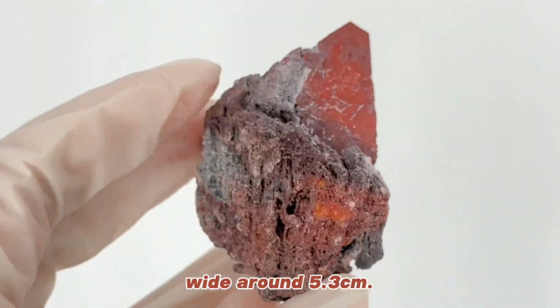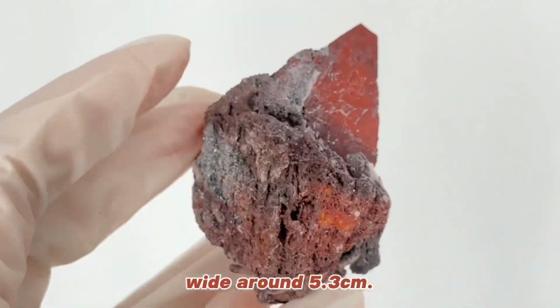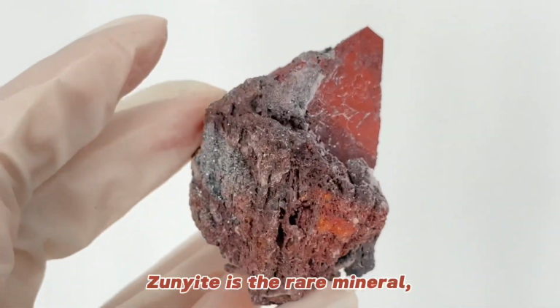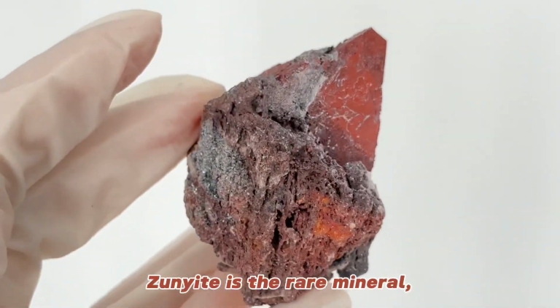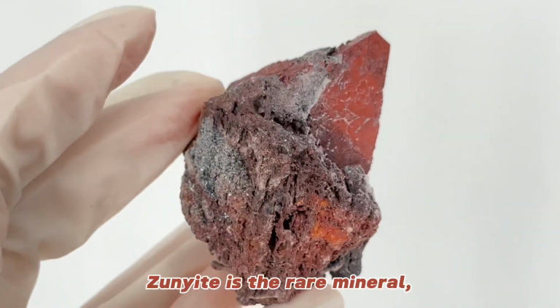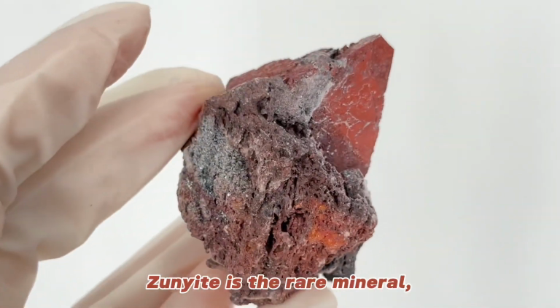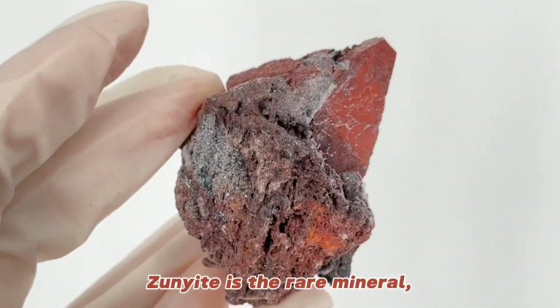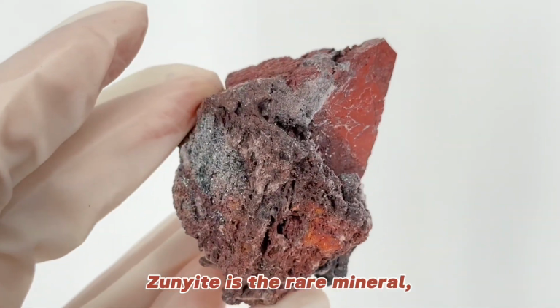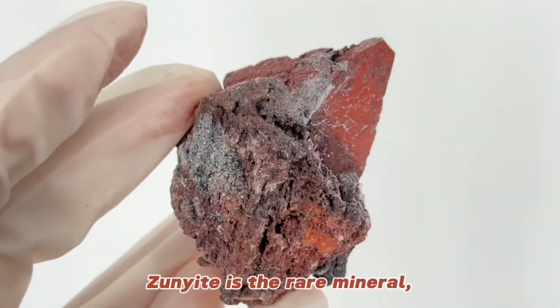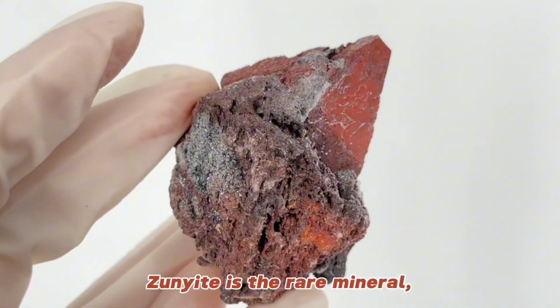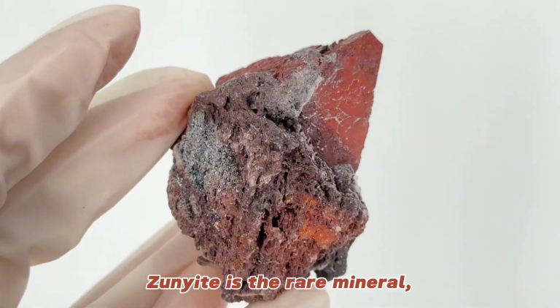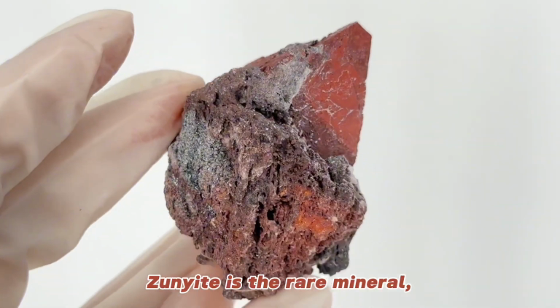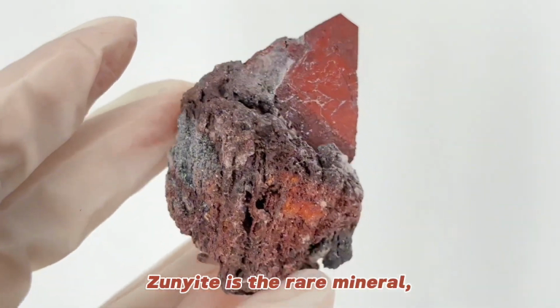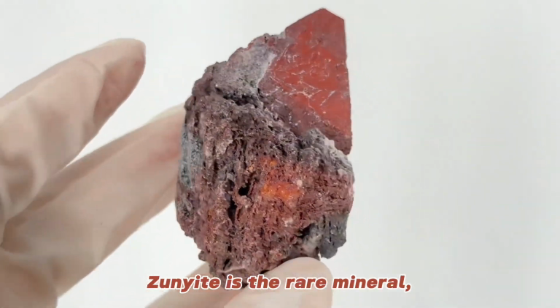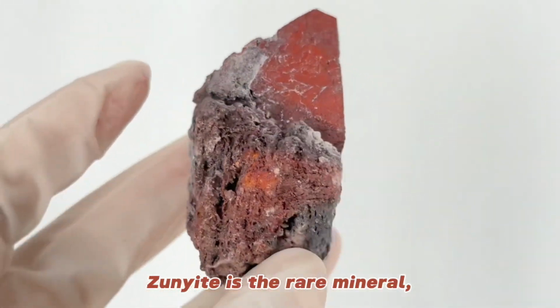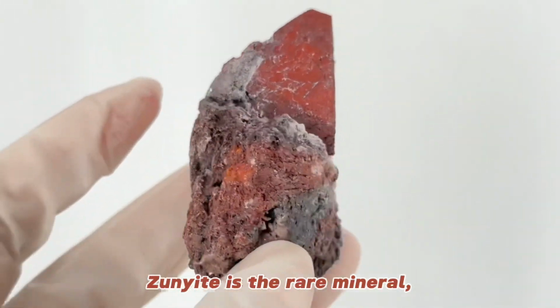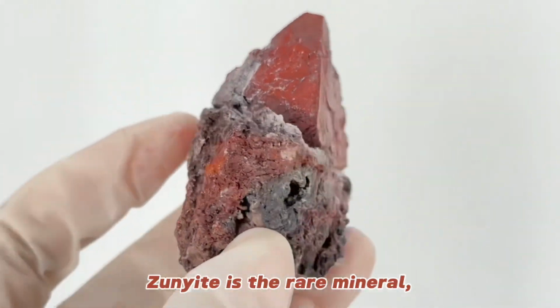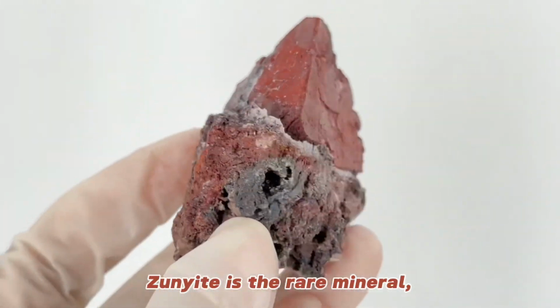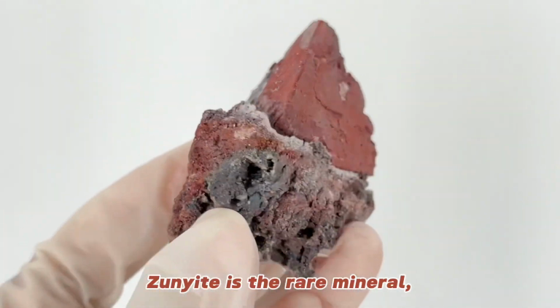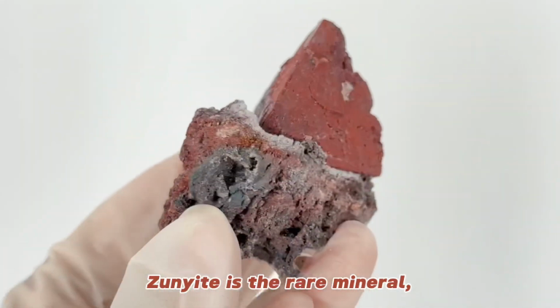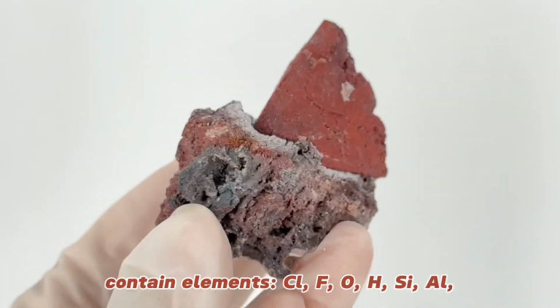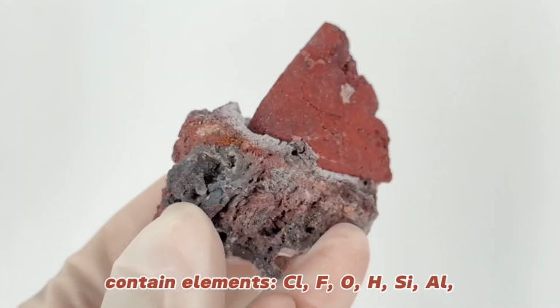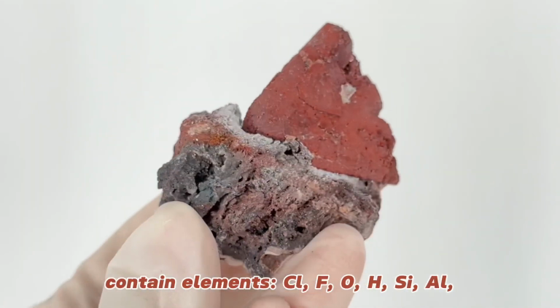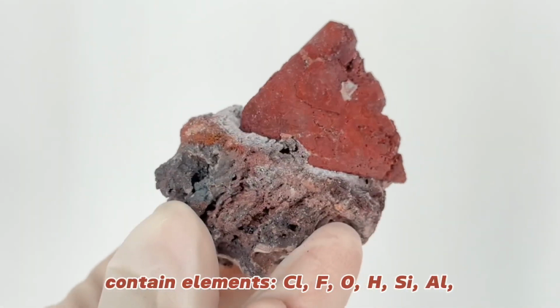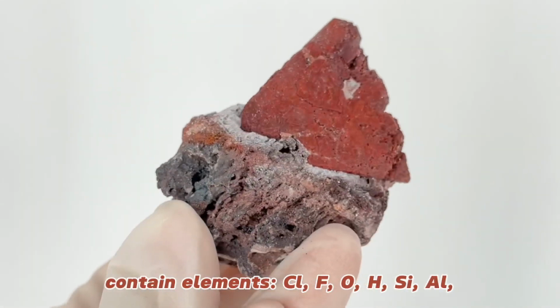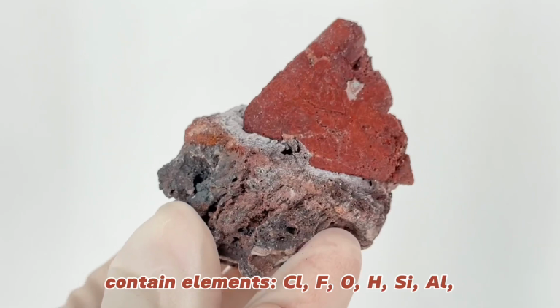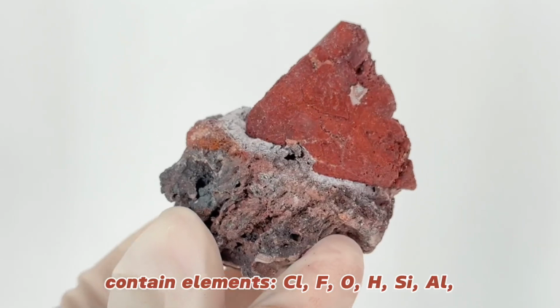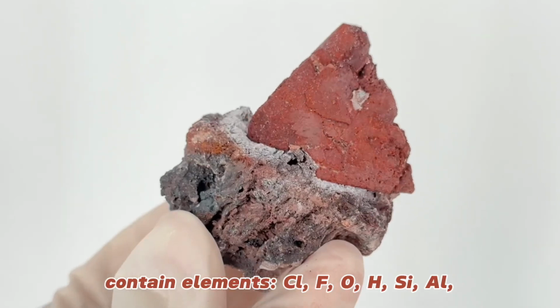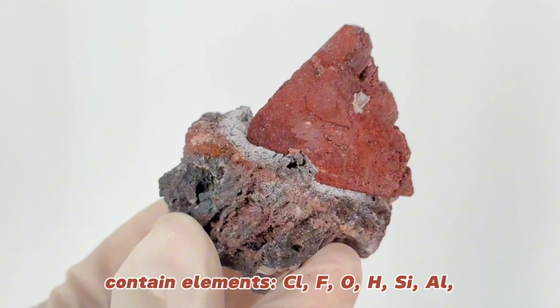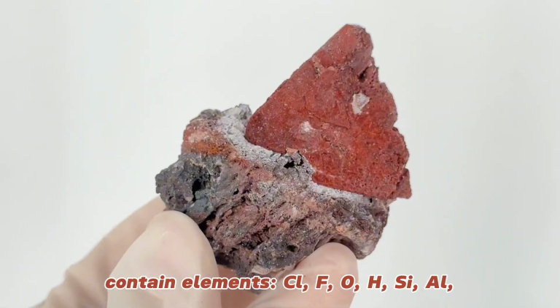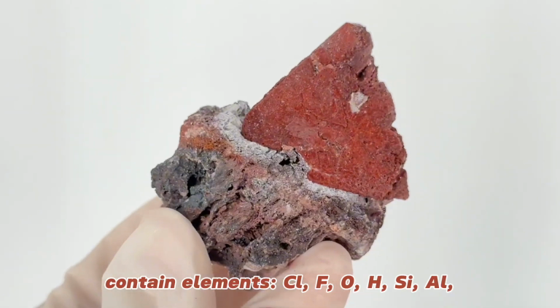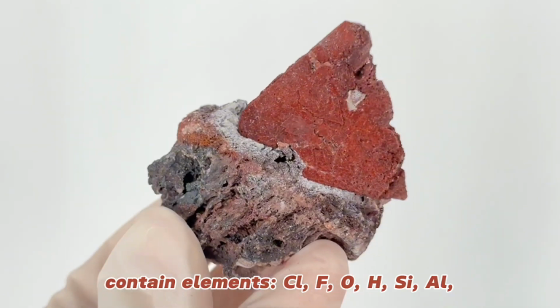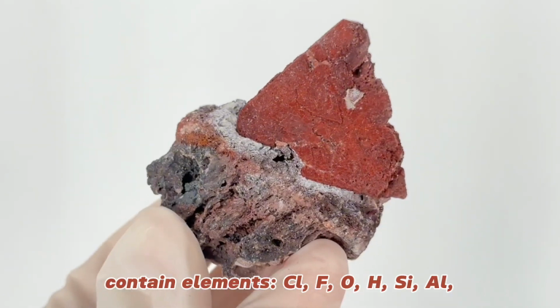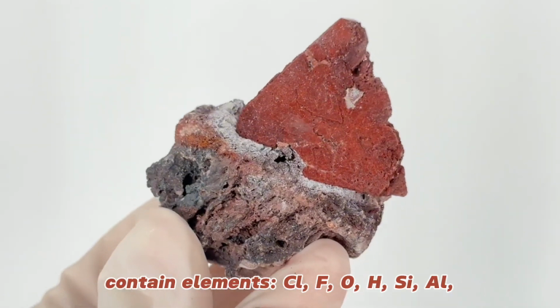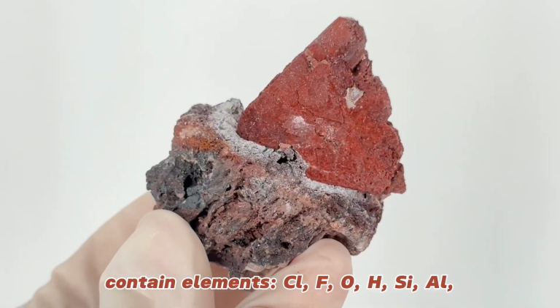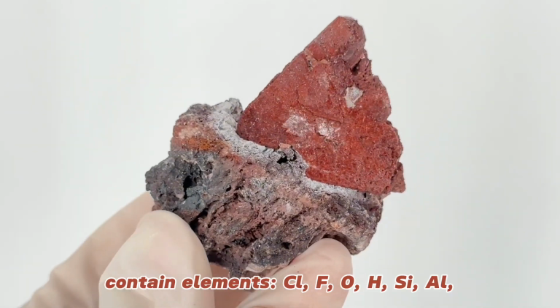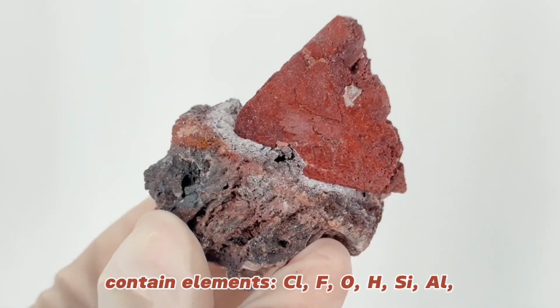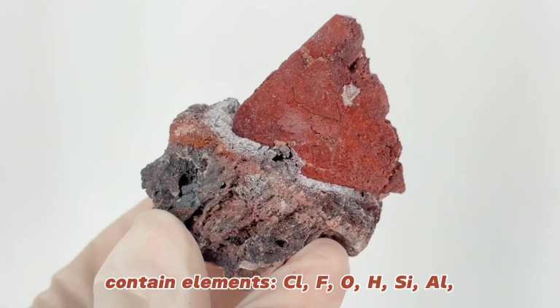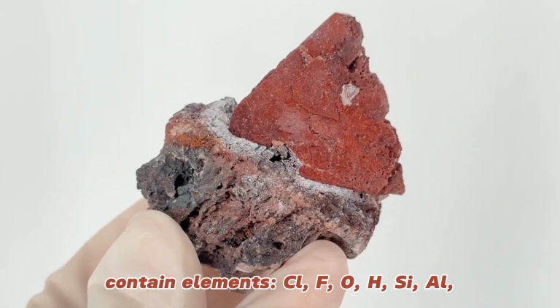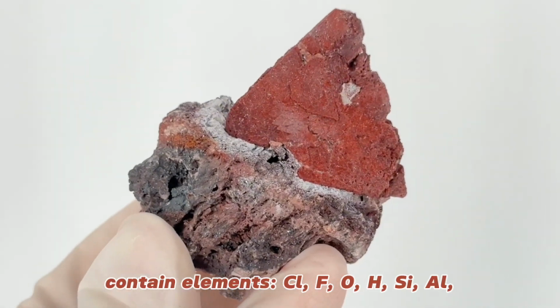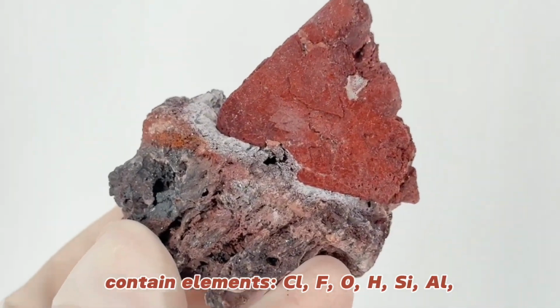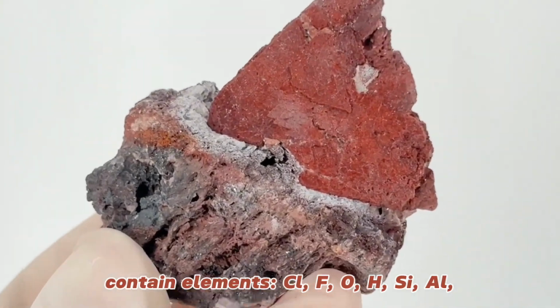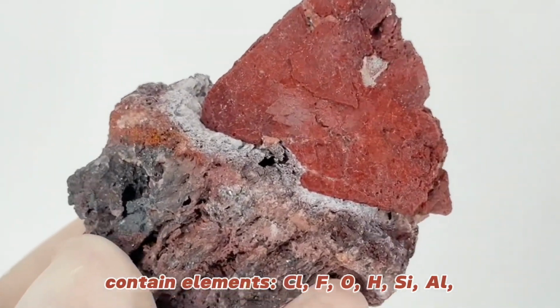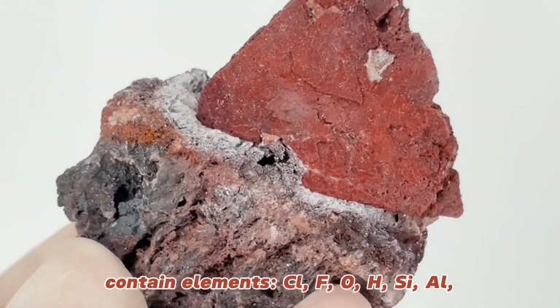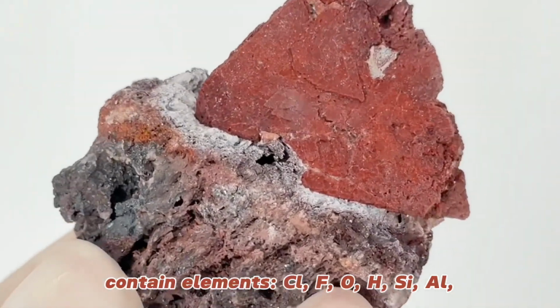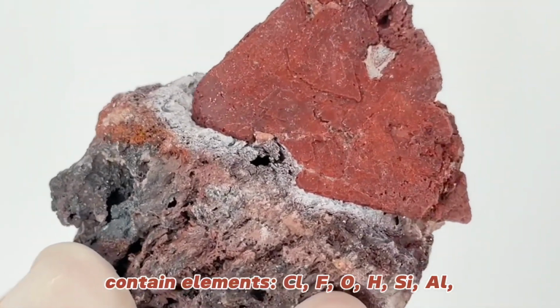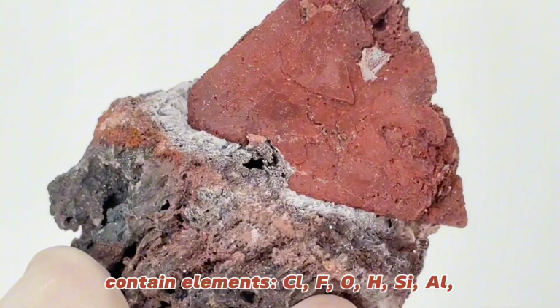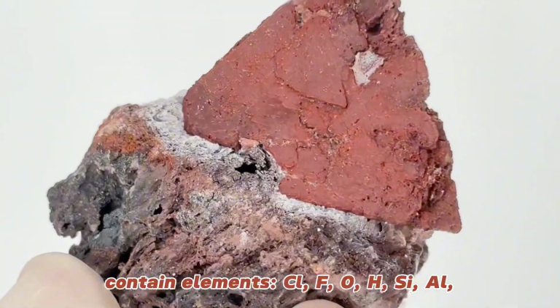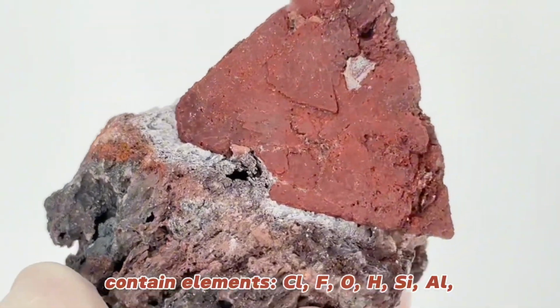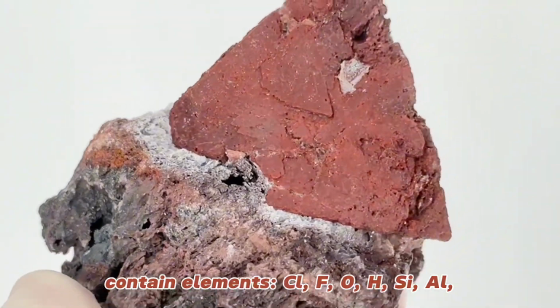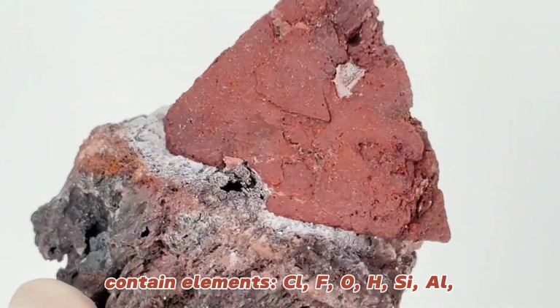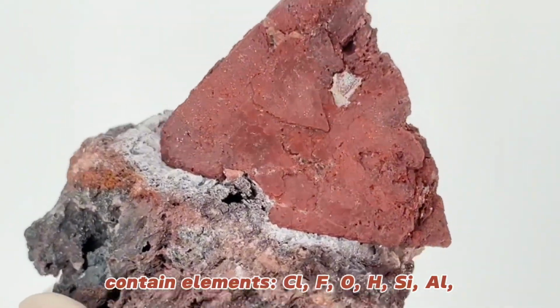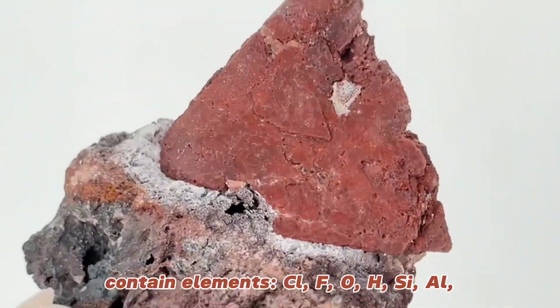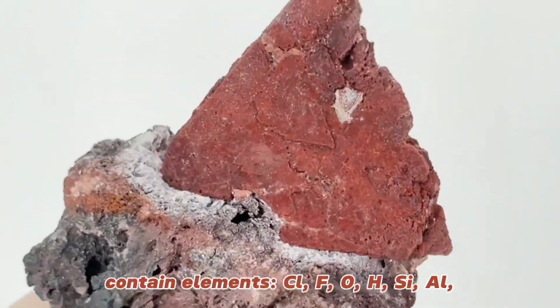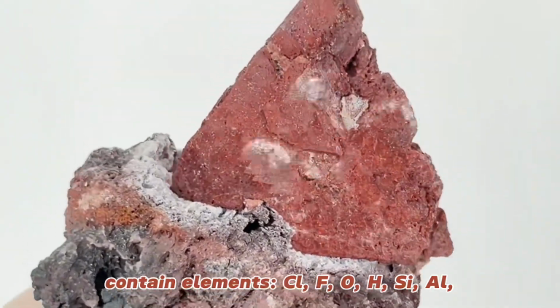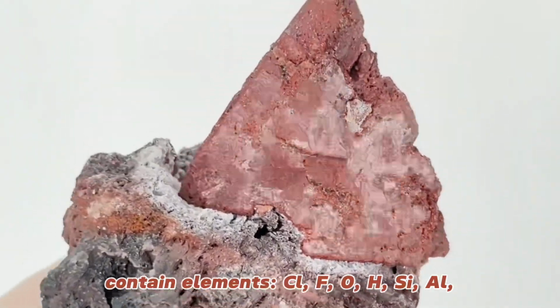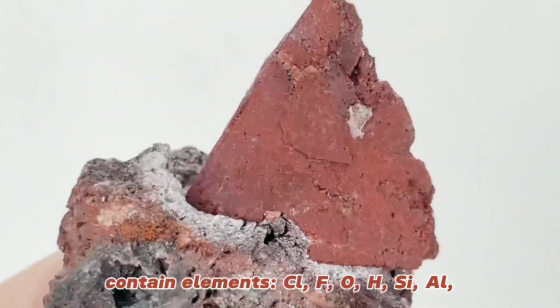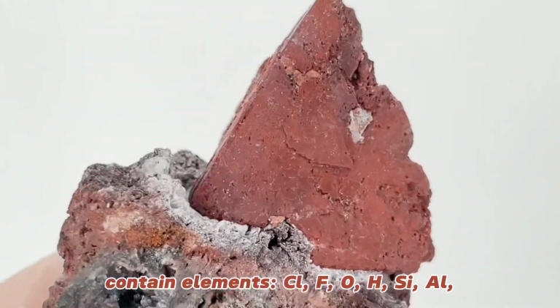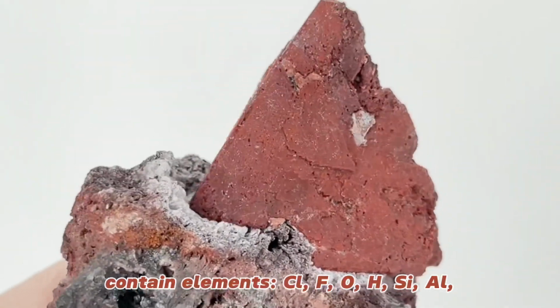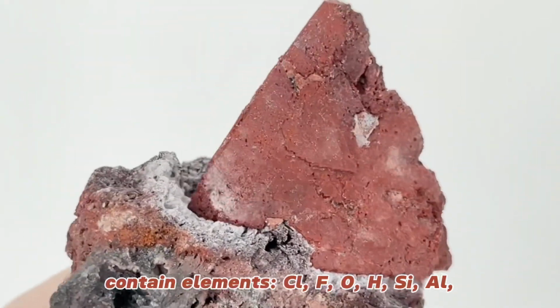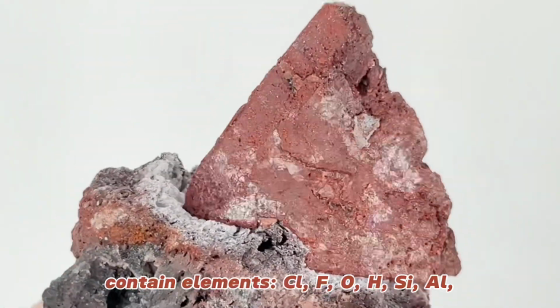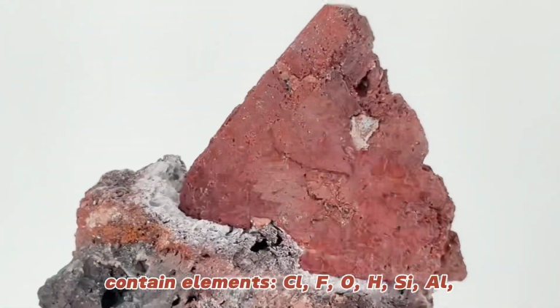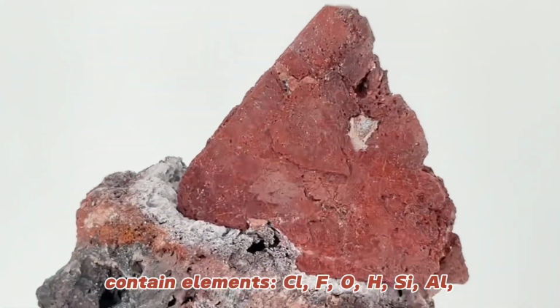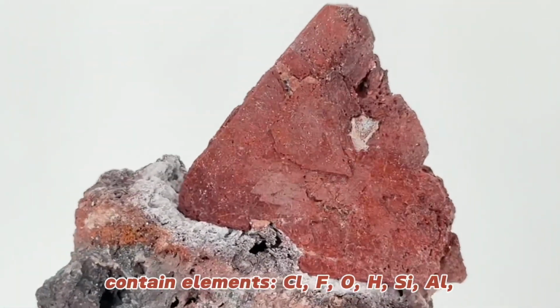Zunite is a rare mineral, containing elements Cl, F, O, H, S, I, L.